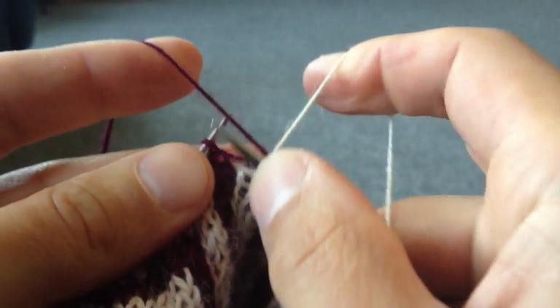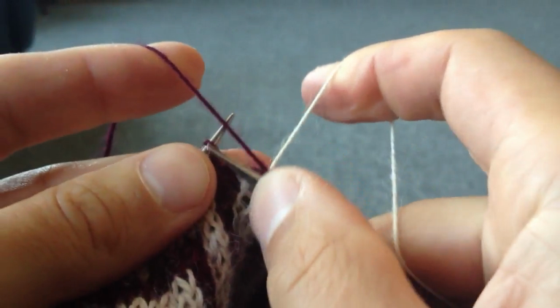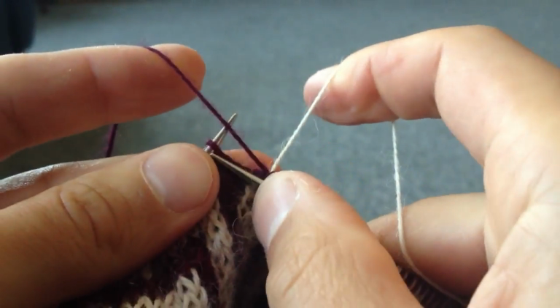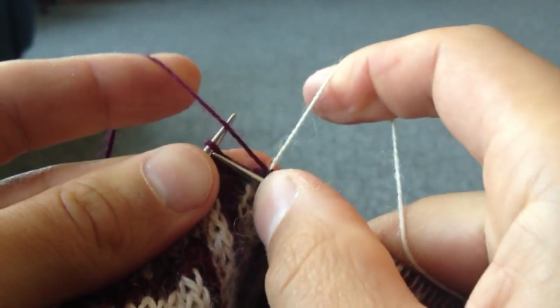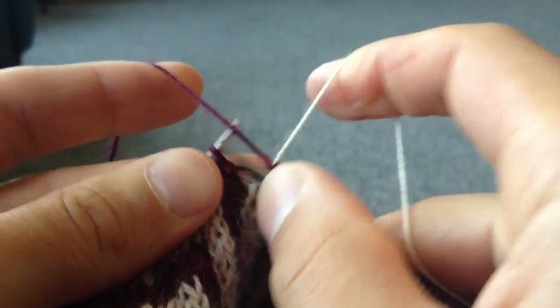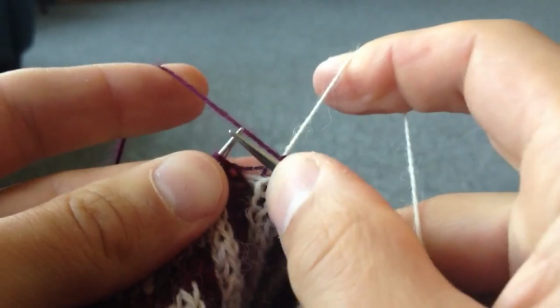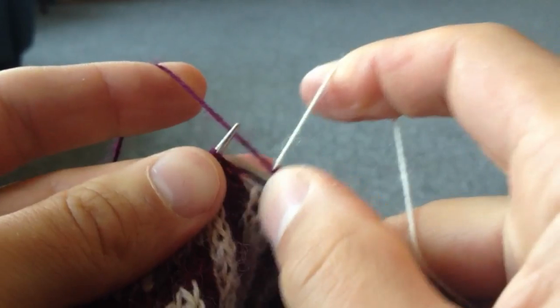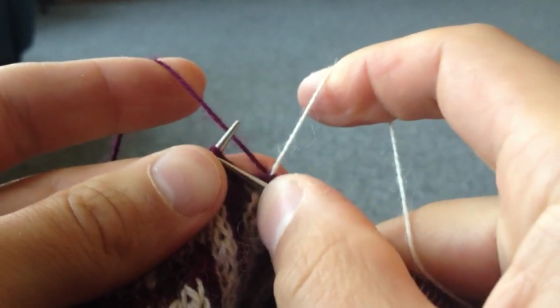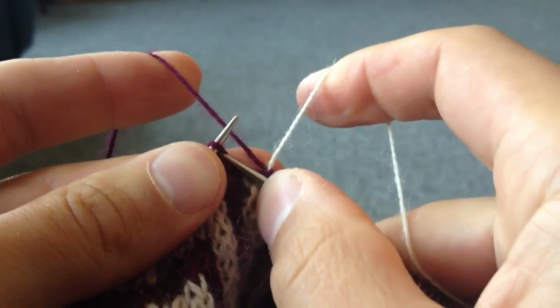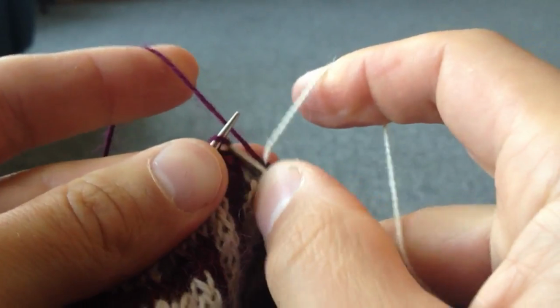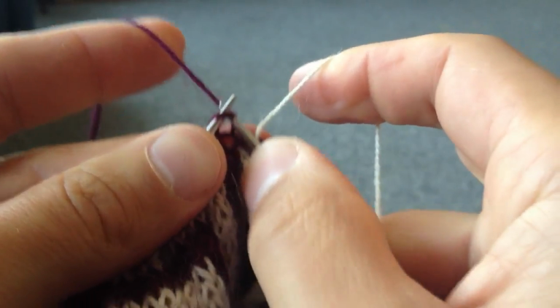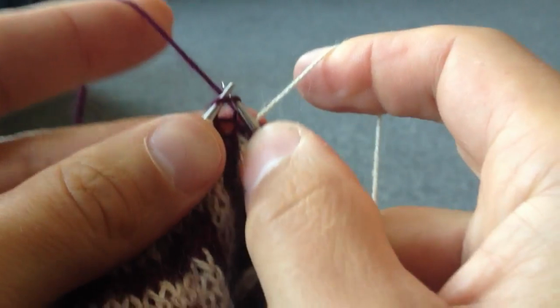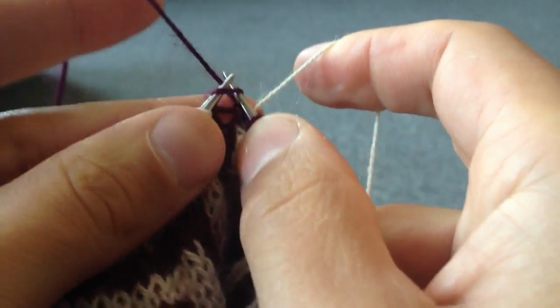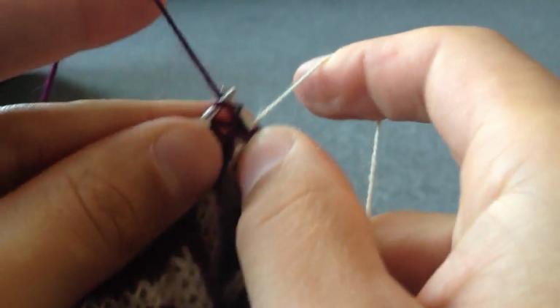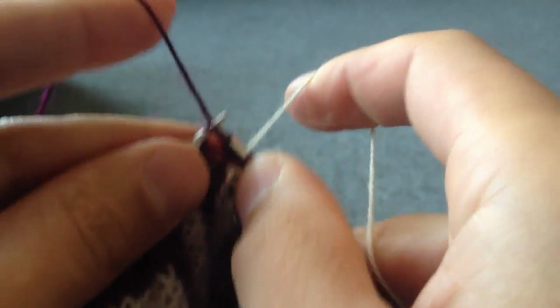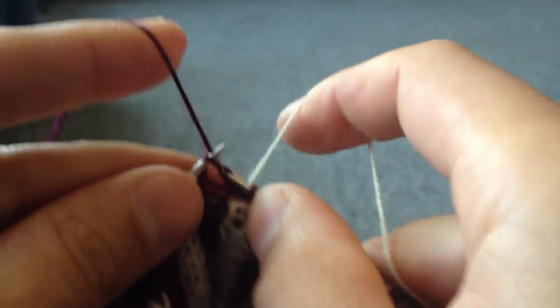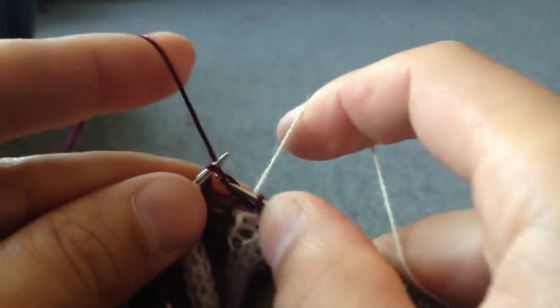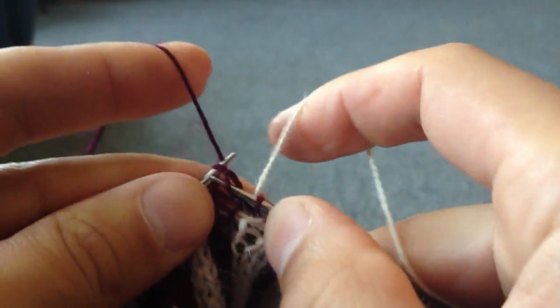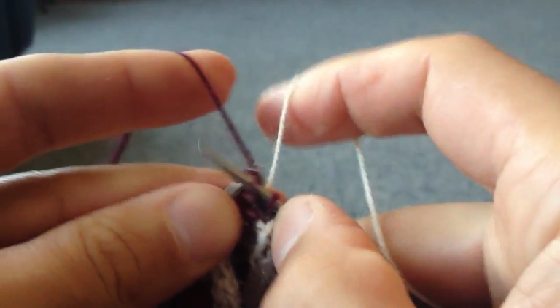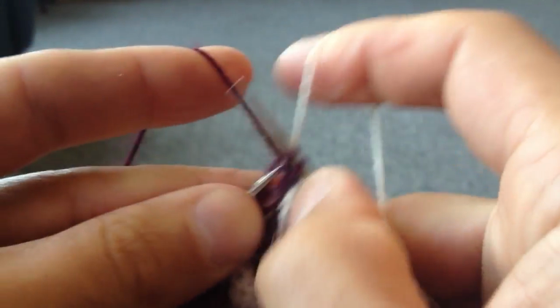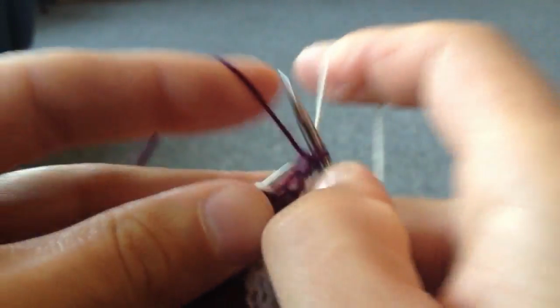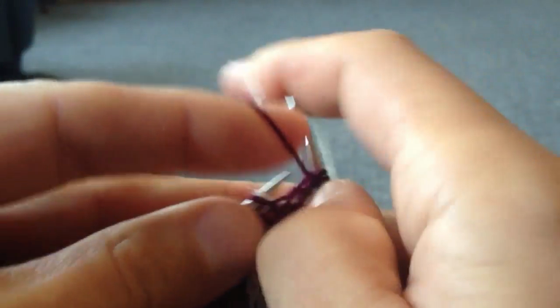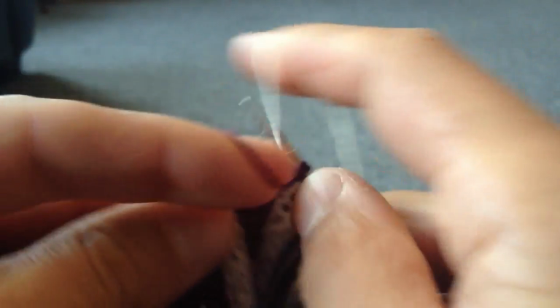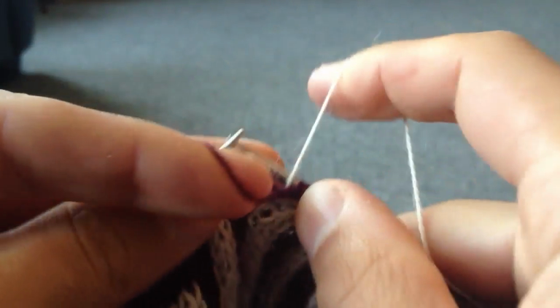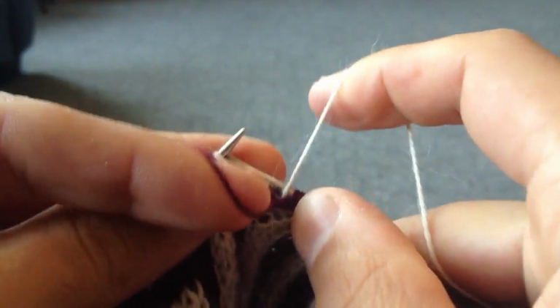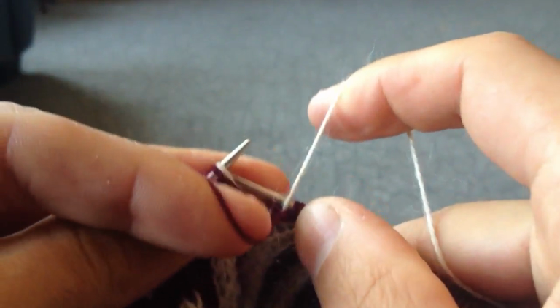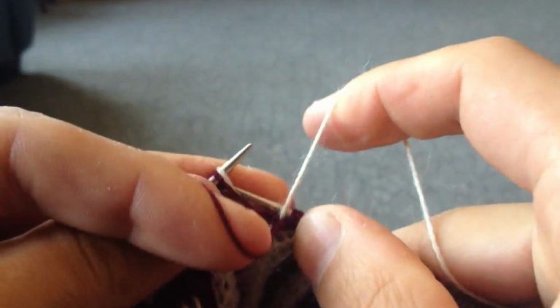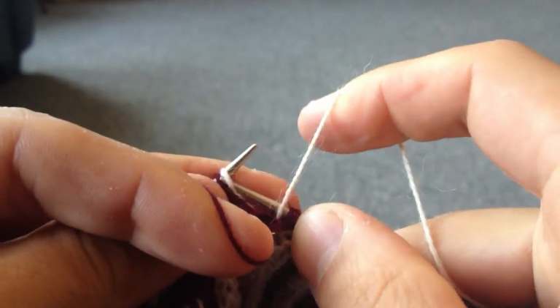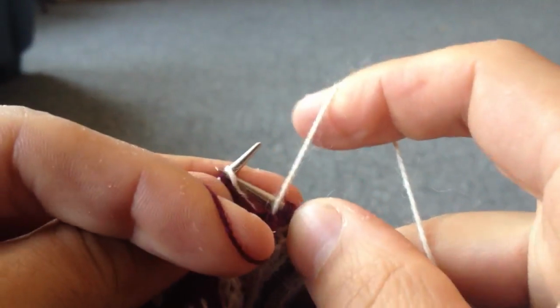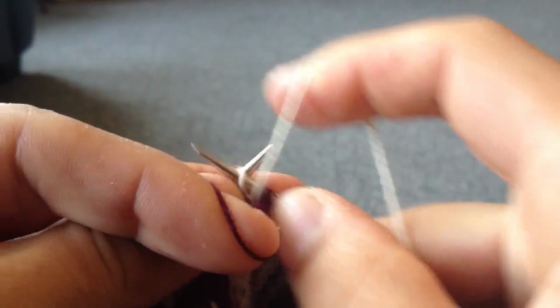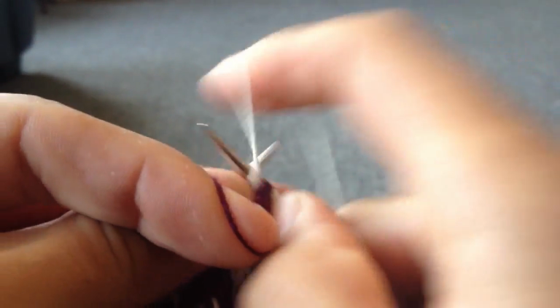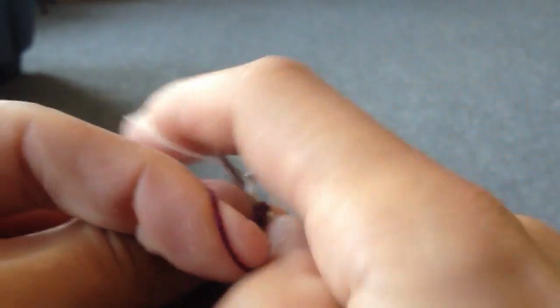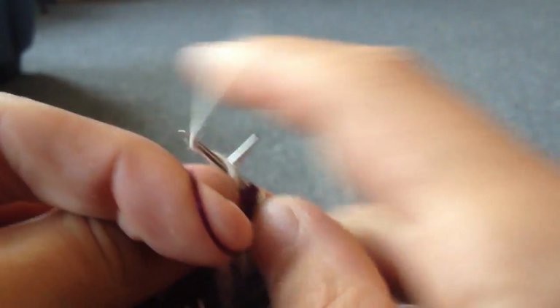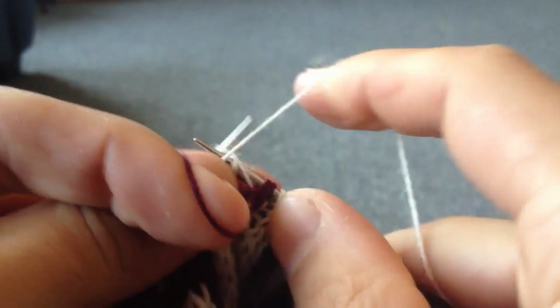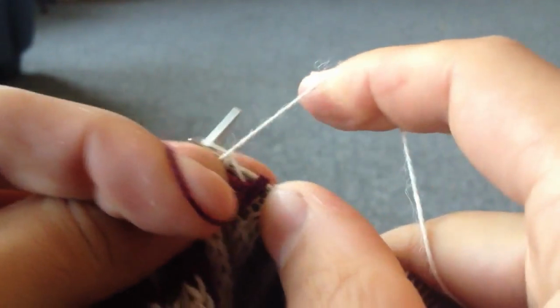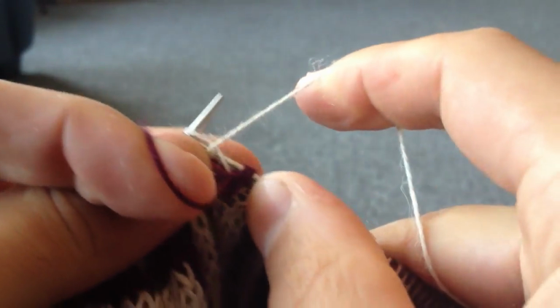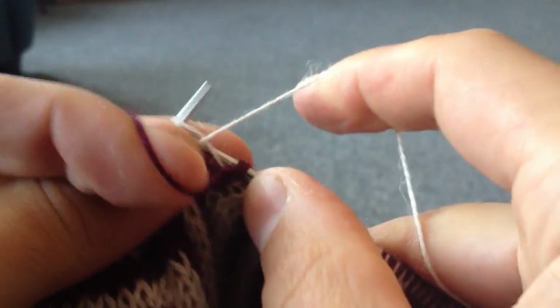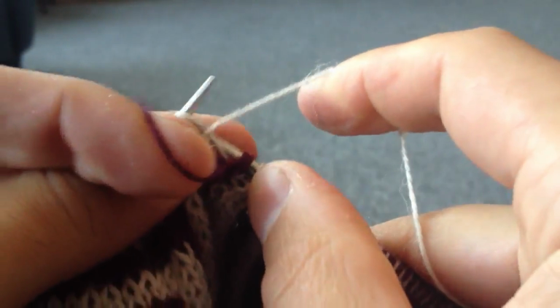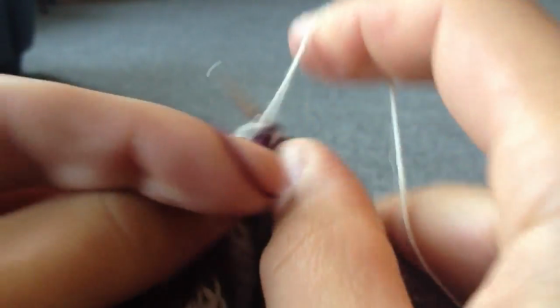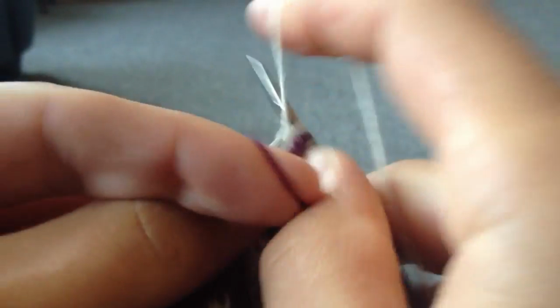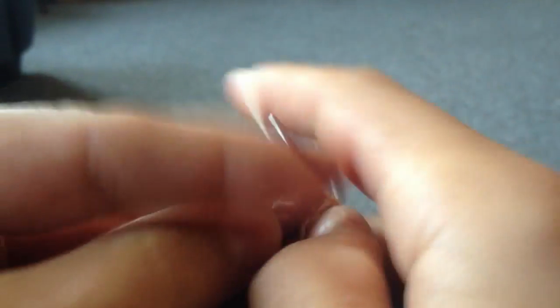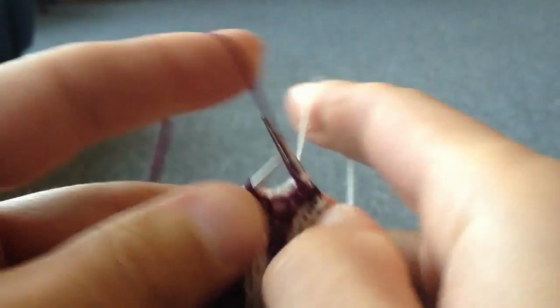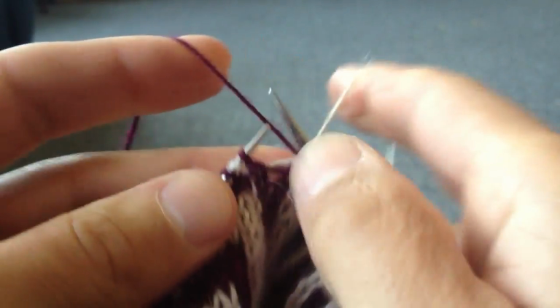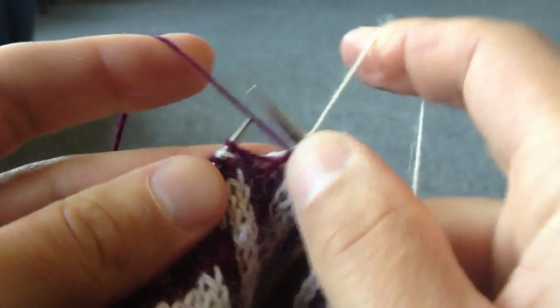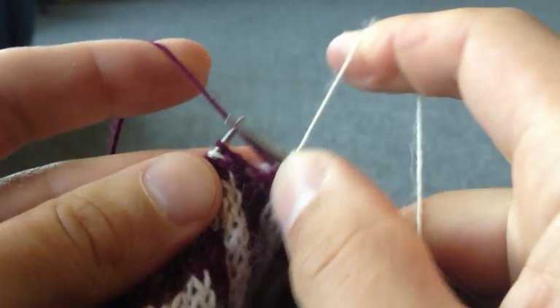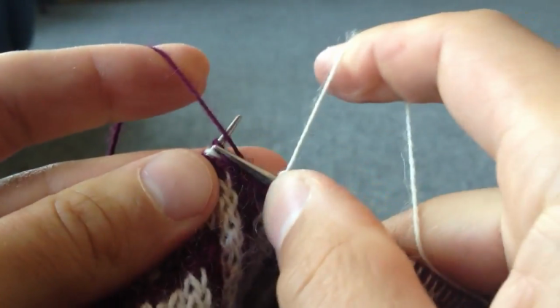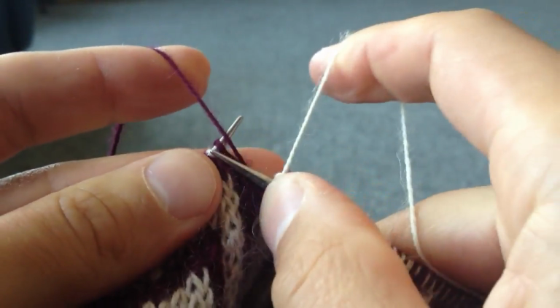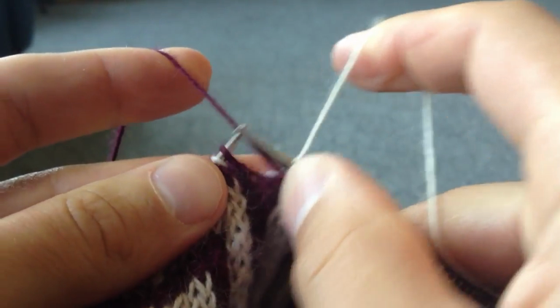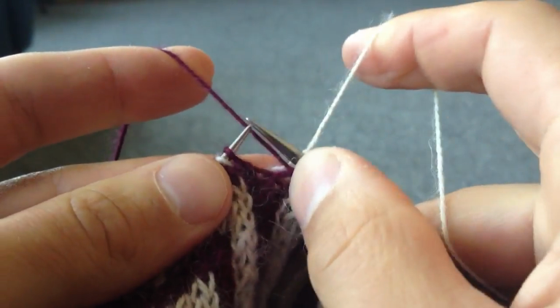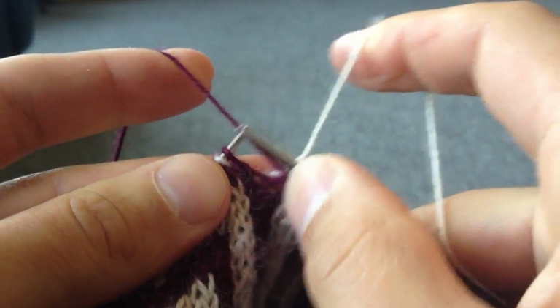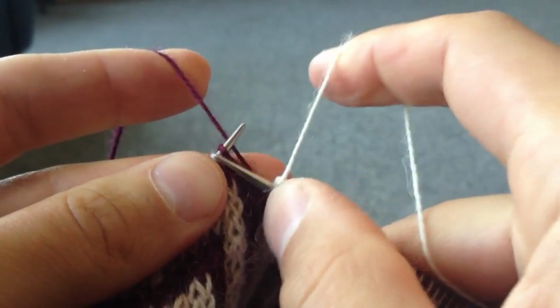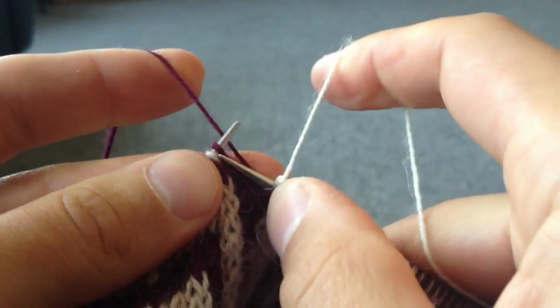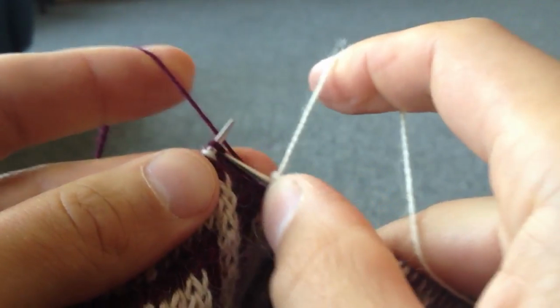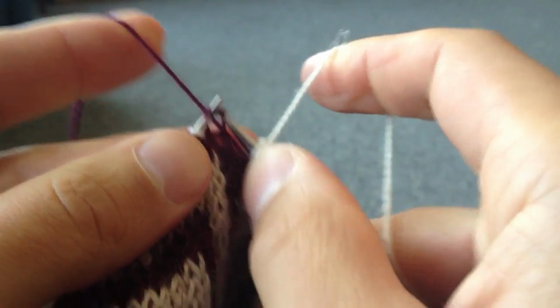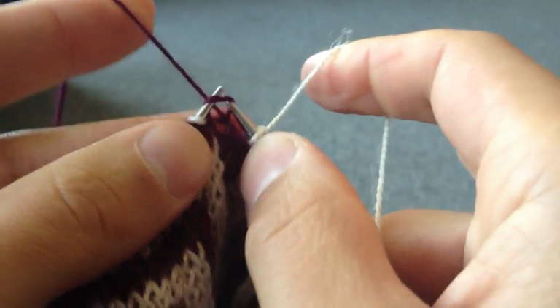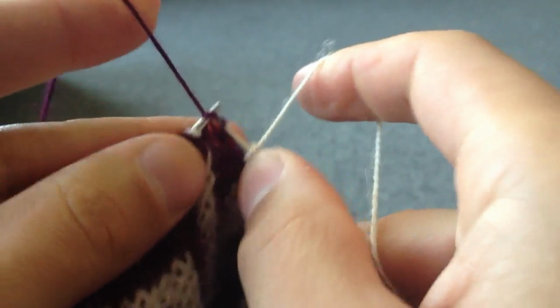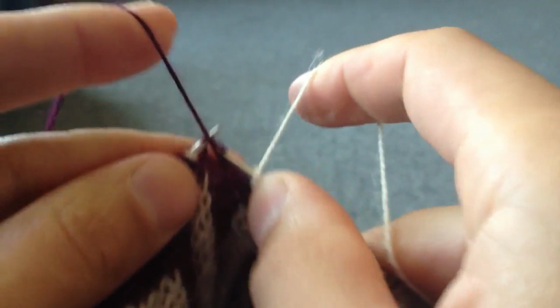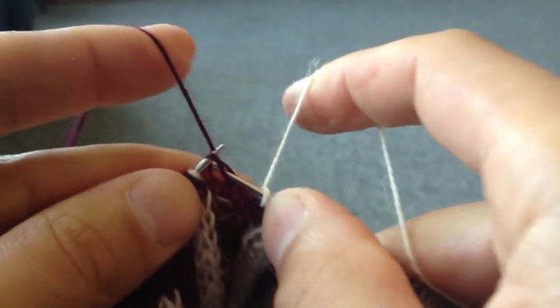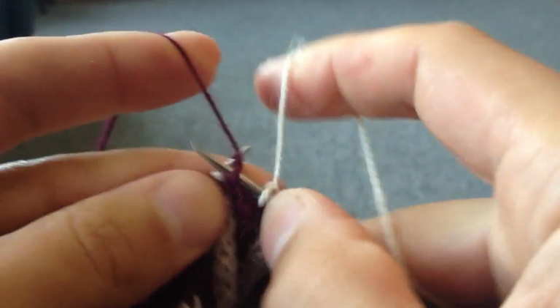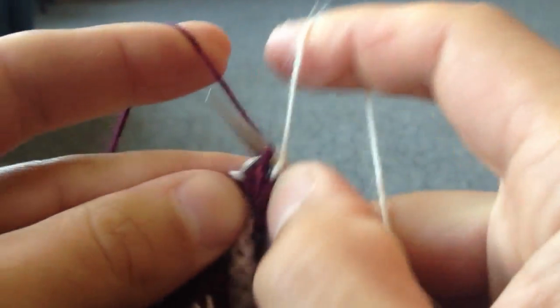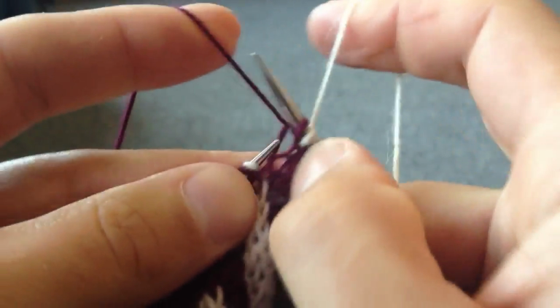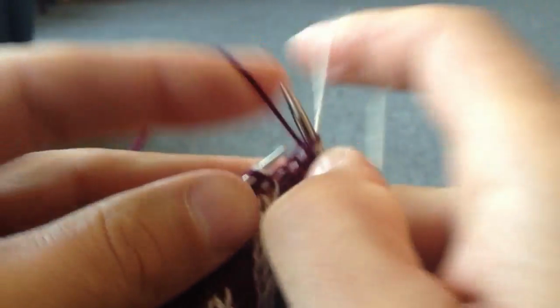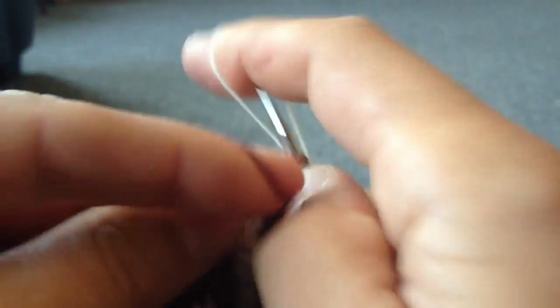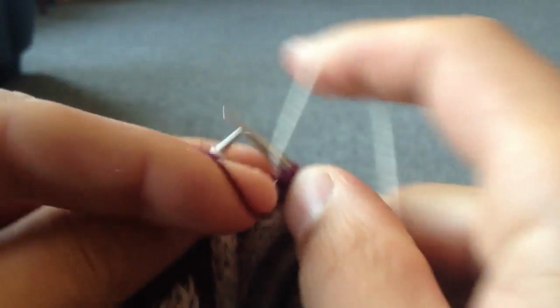Then we swap back again to knitting Continental and purling English. That's all there is to it. How do you do yours?